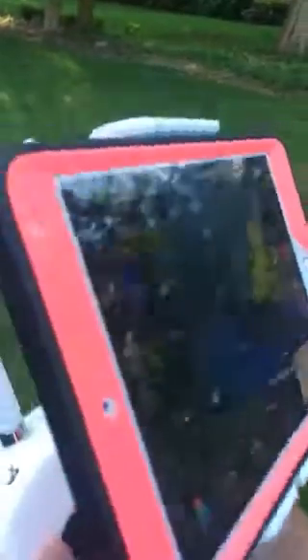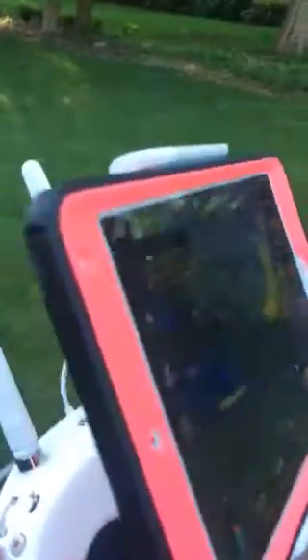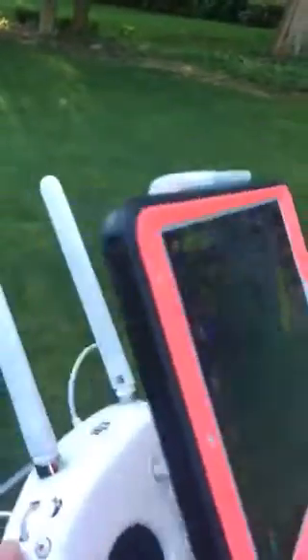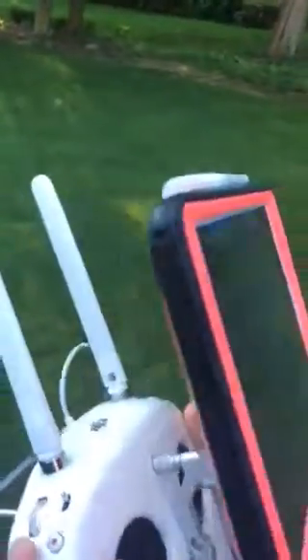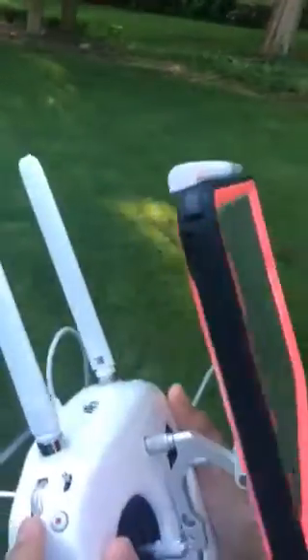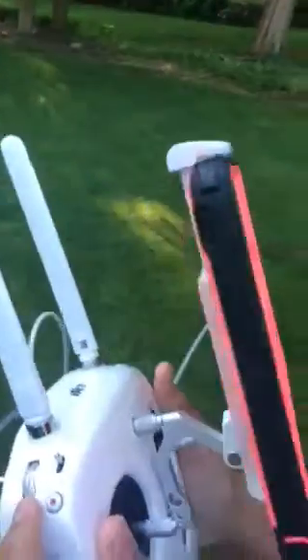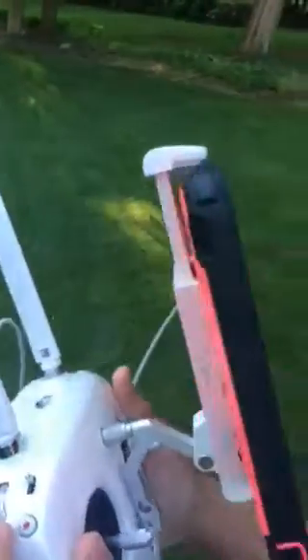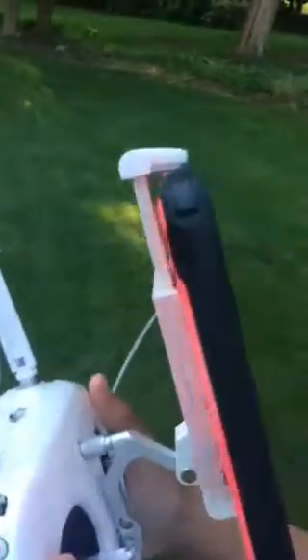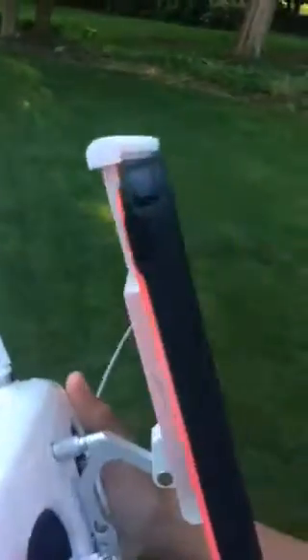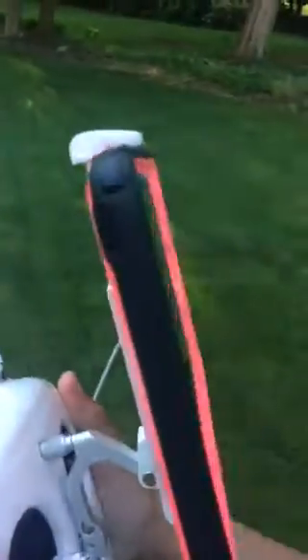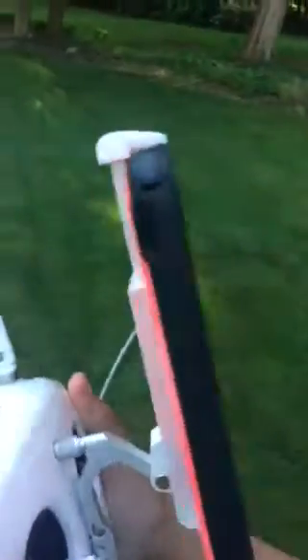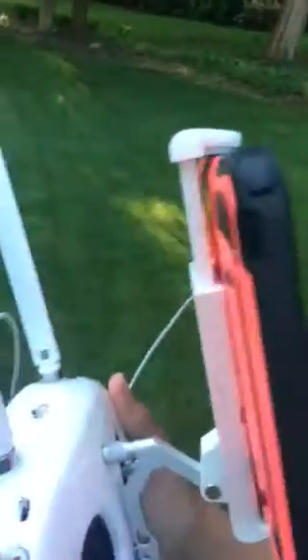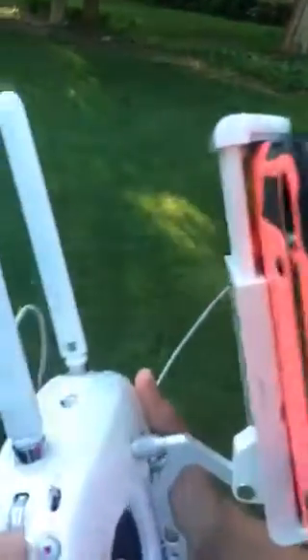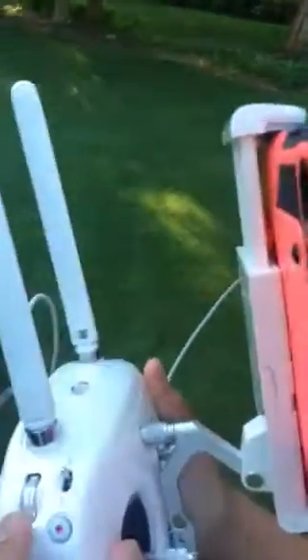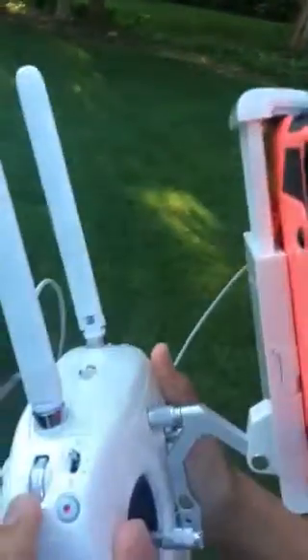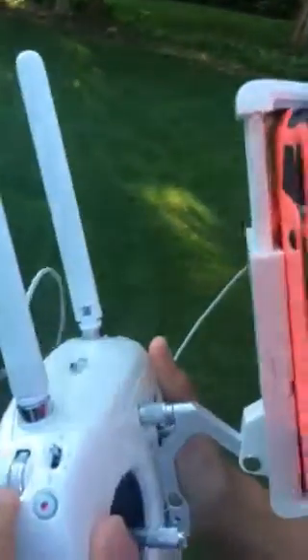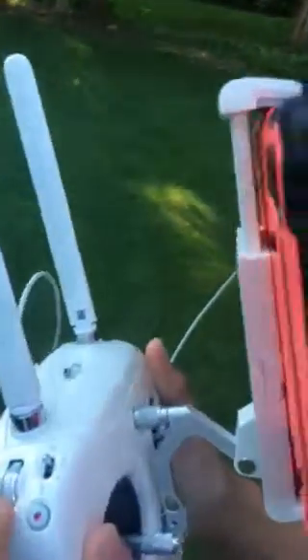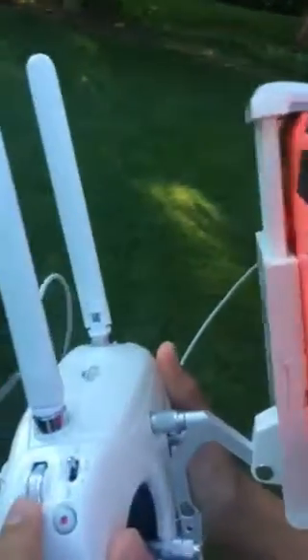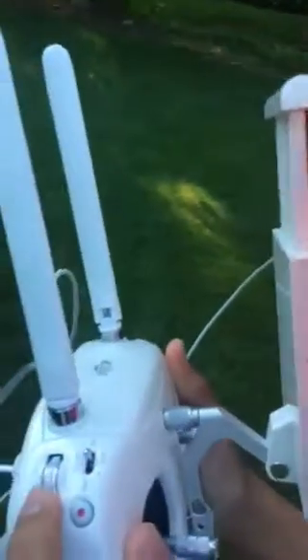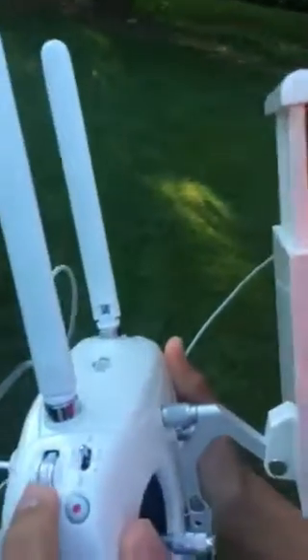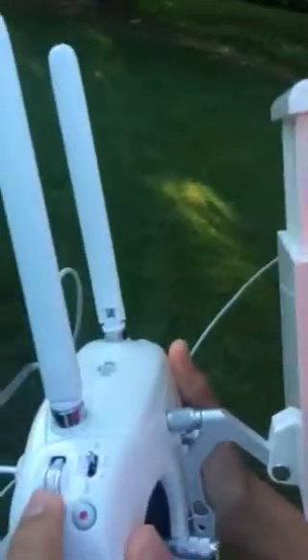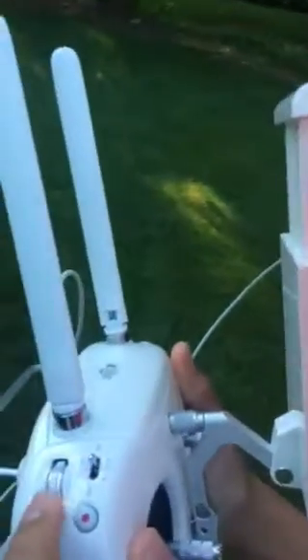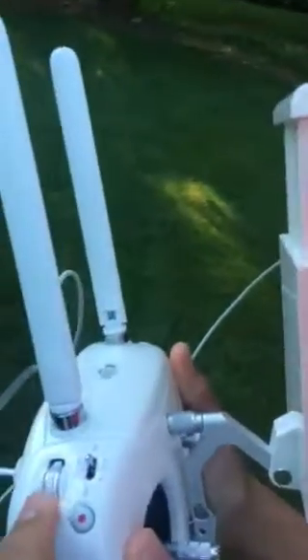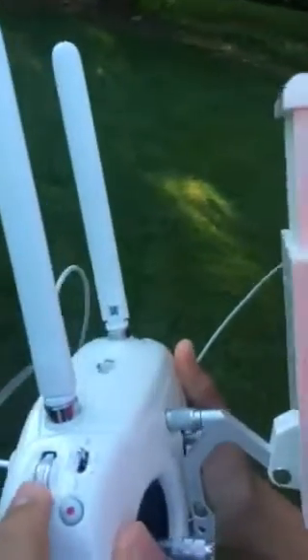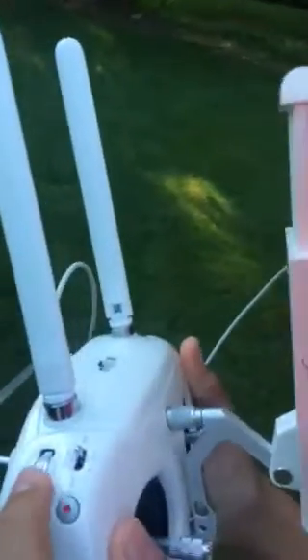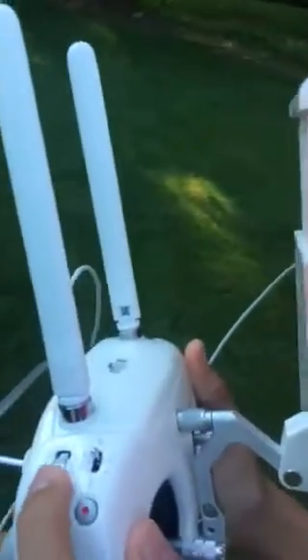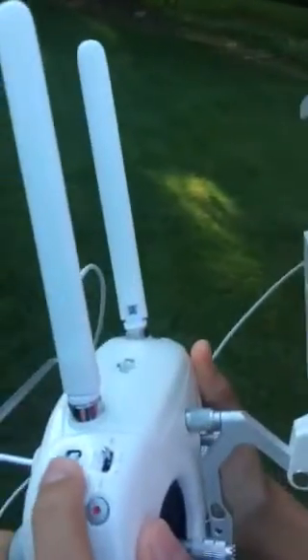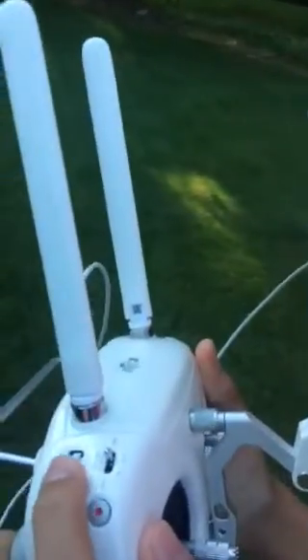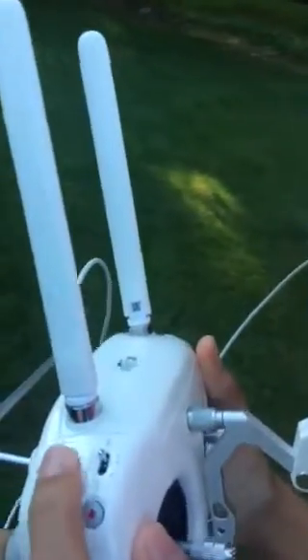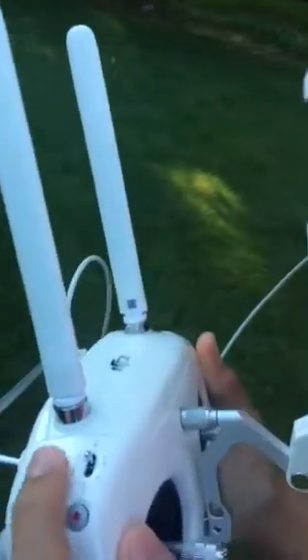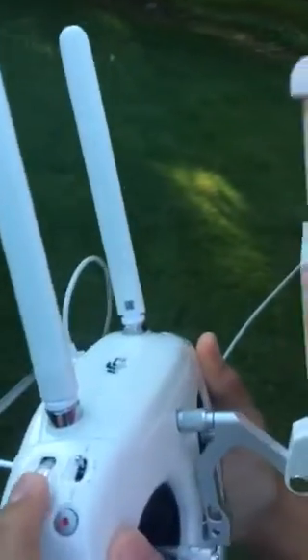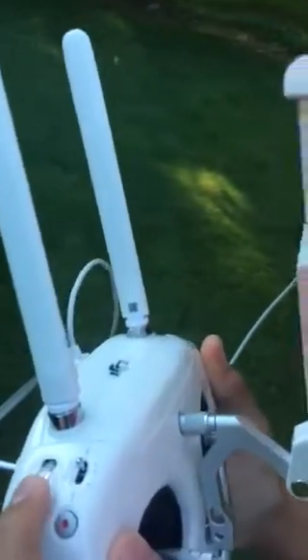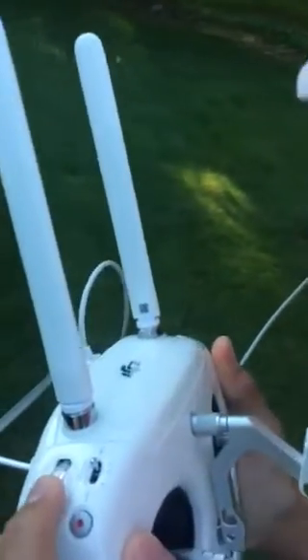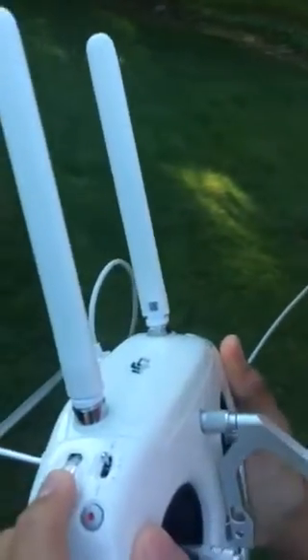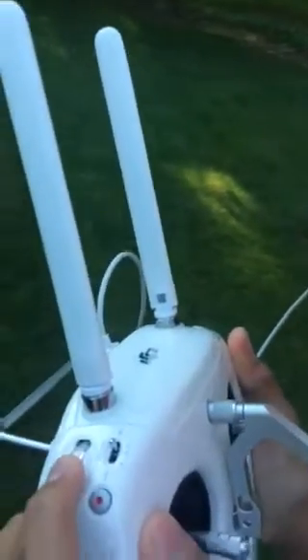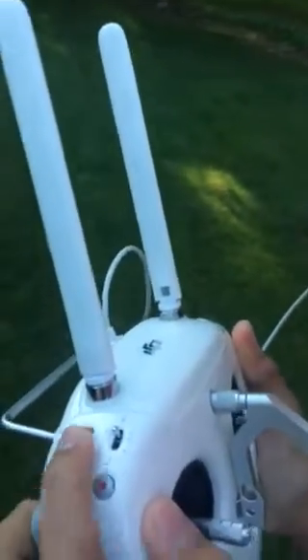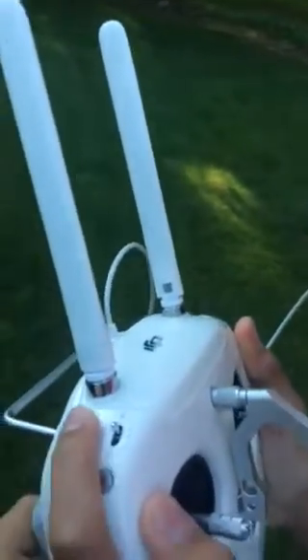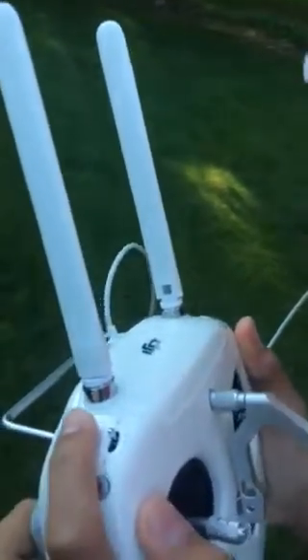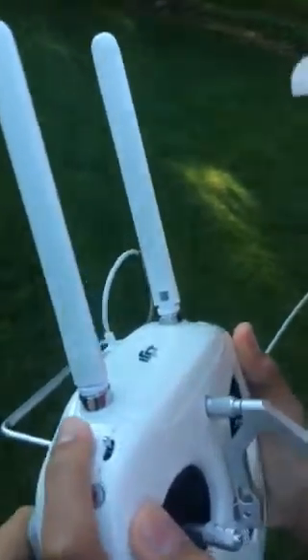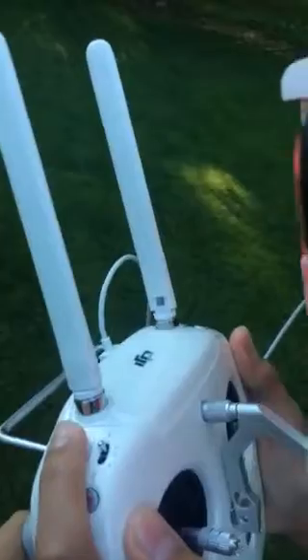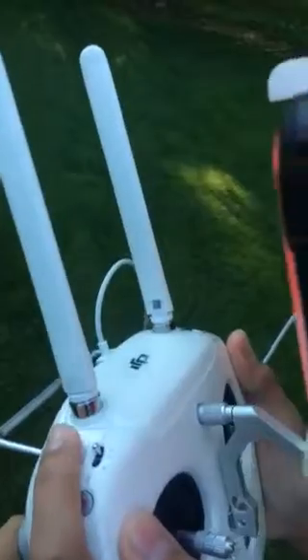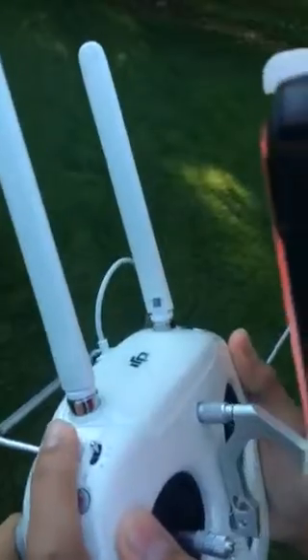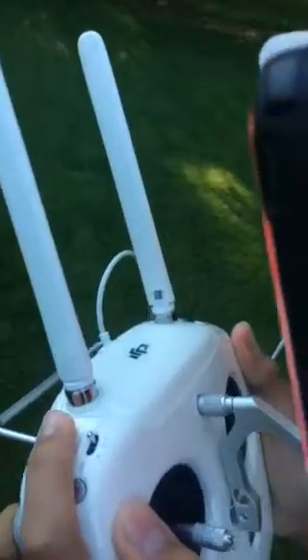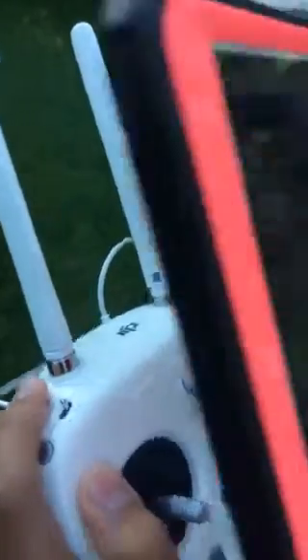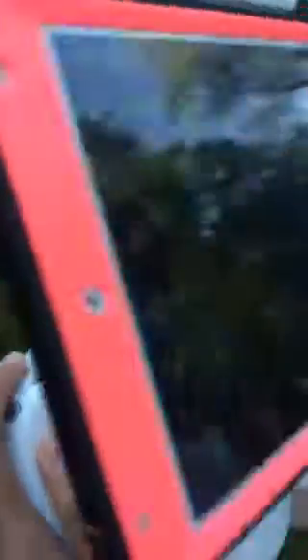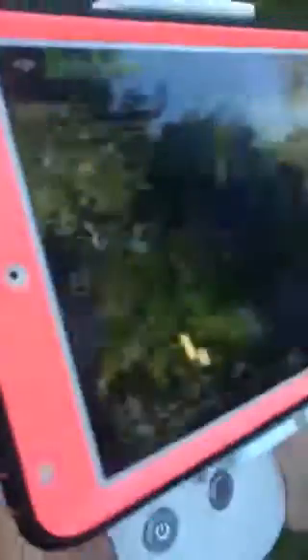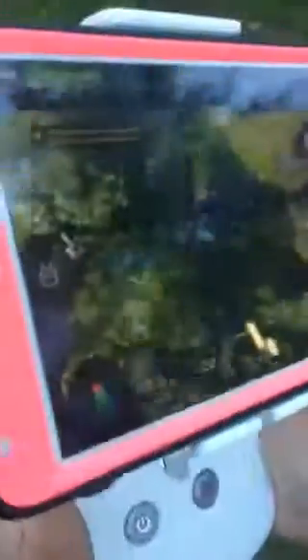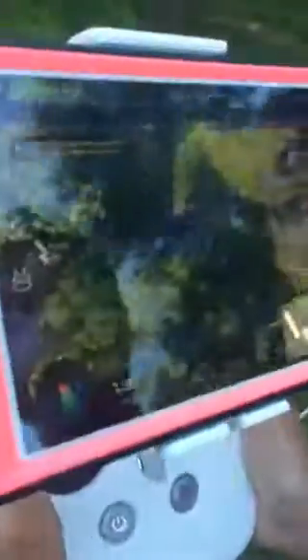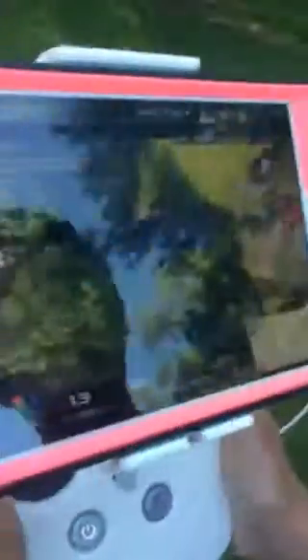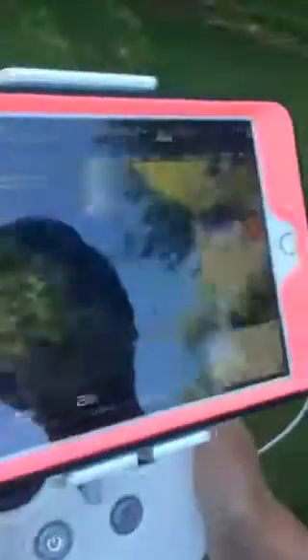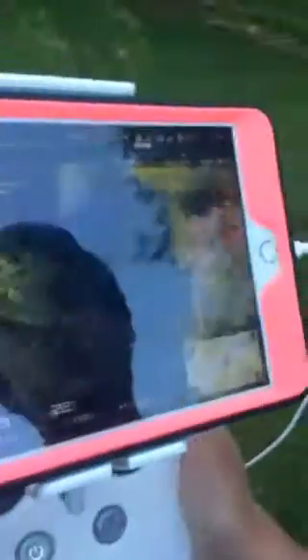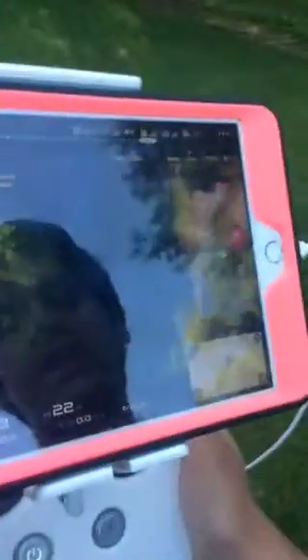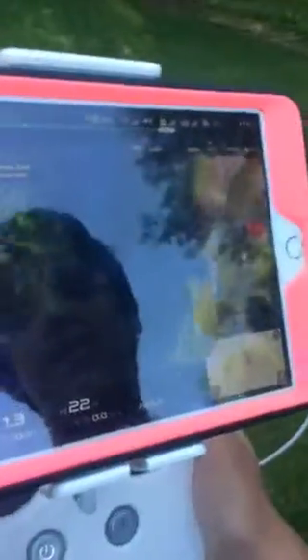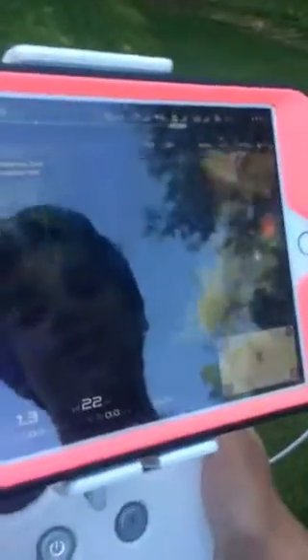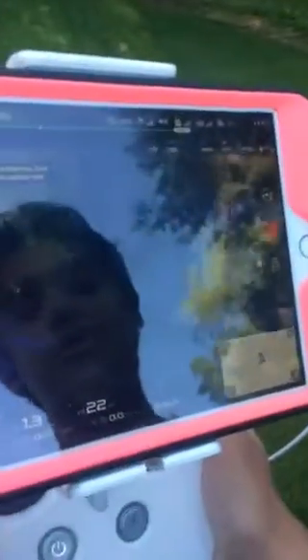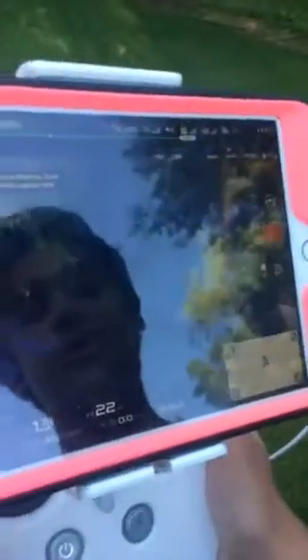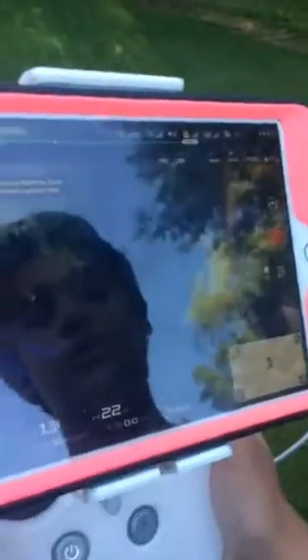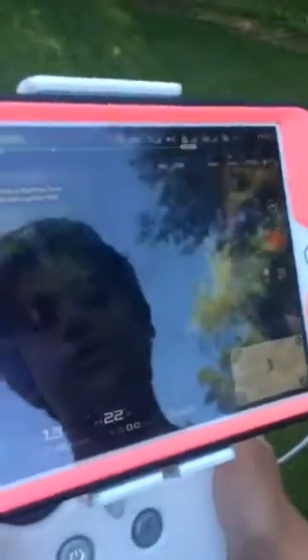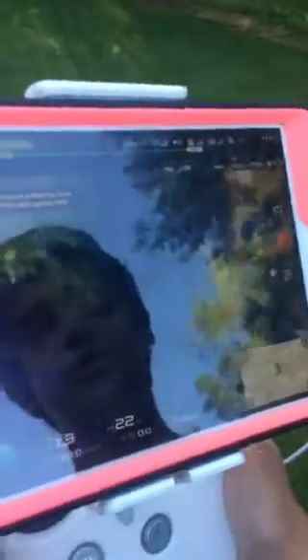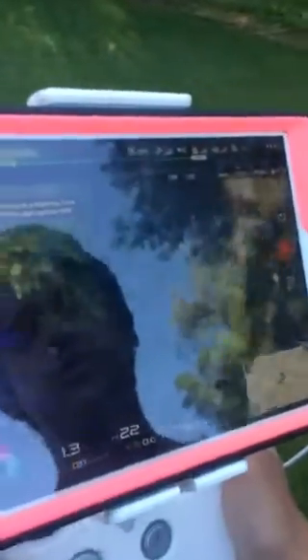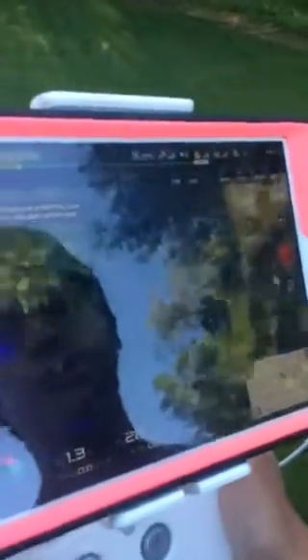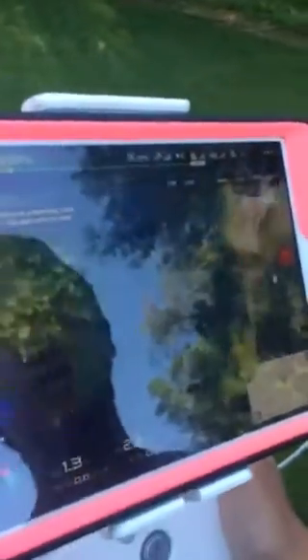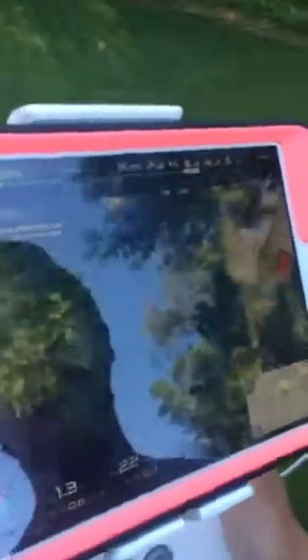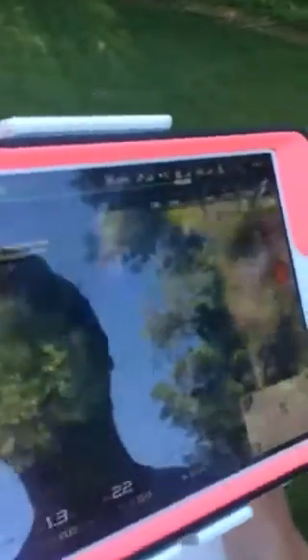To control the camera, all you have to do is press this button on the side. And it will make the camera change direction.